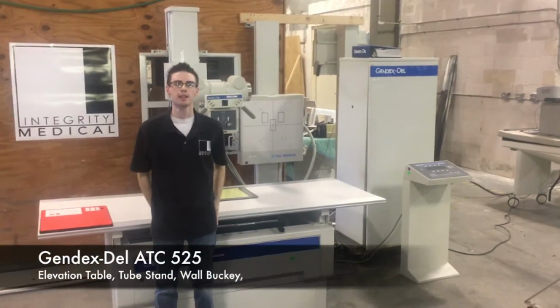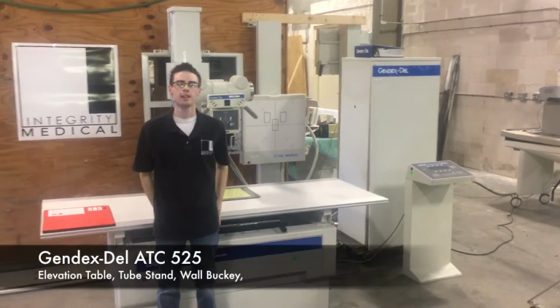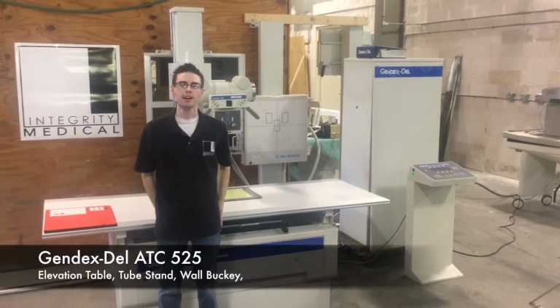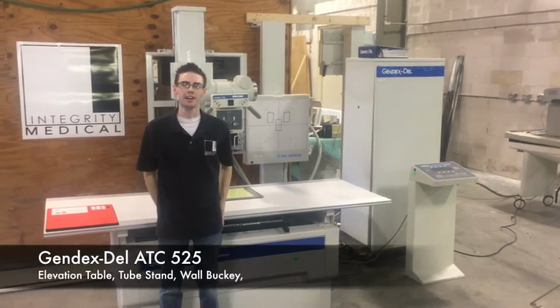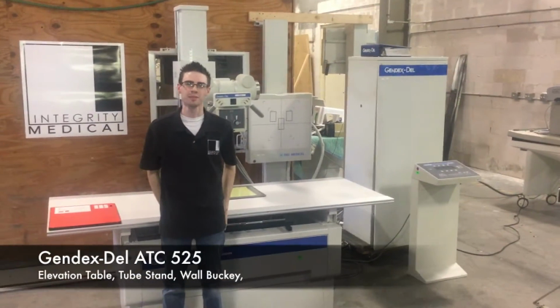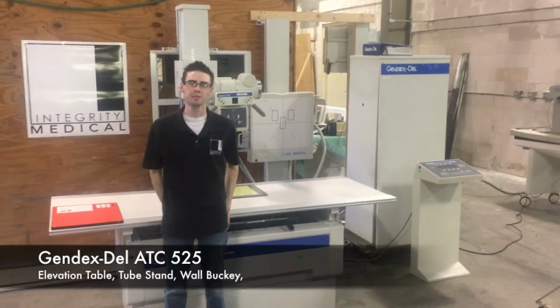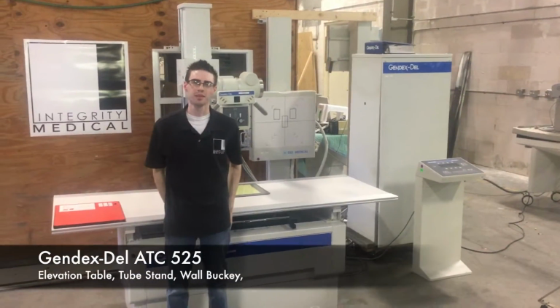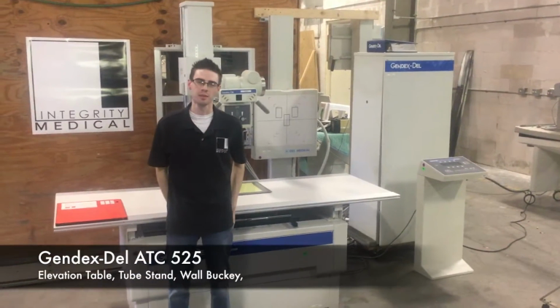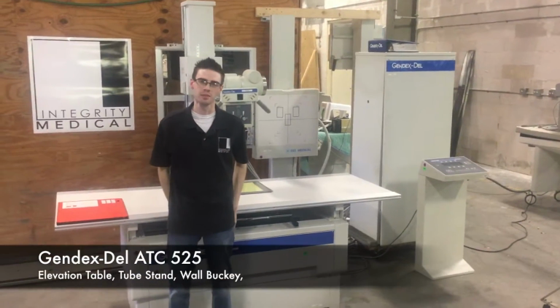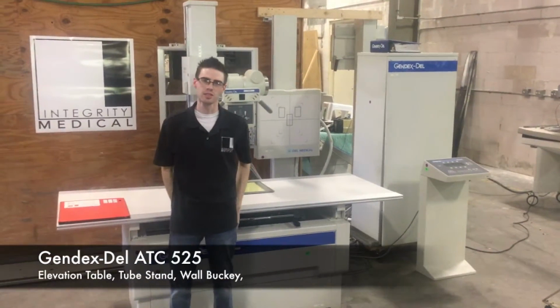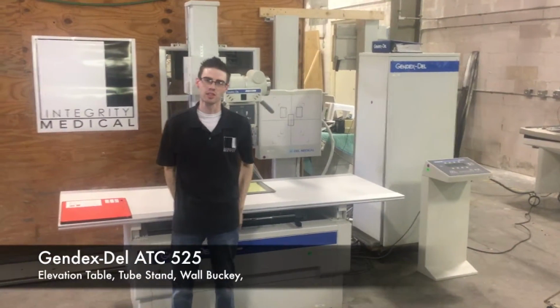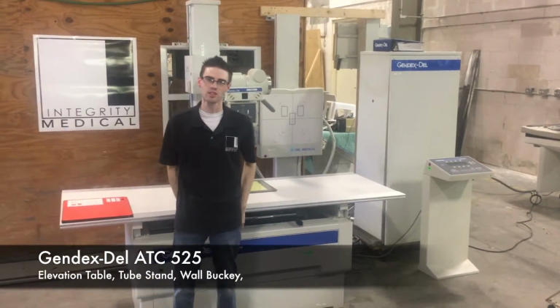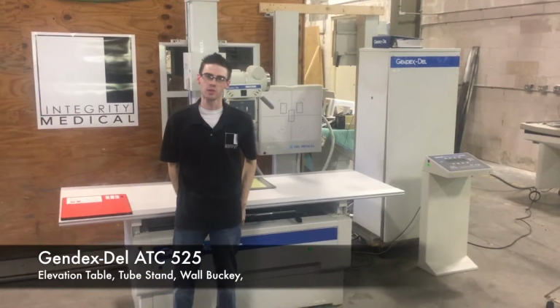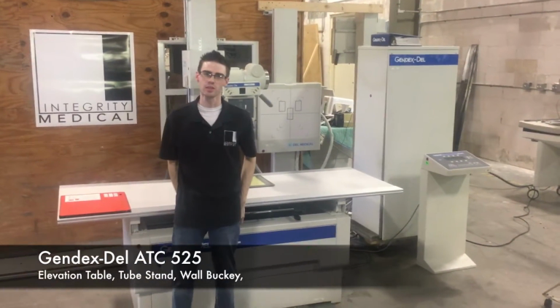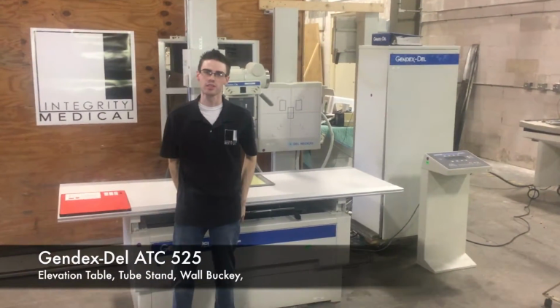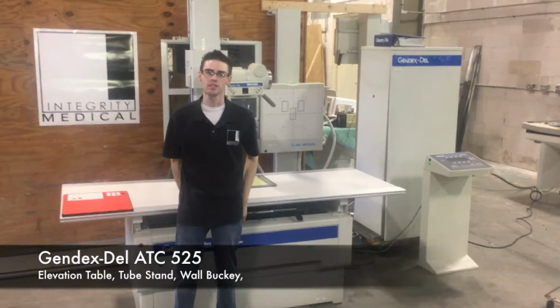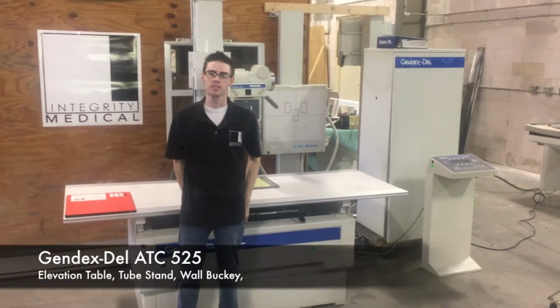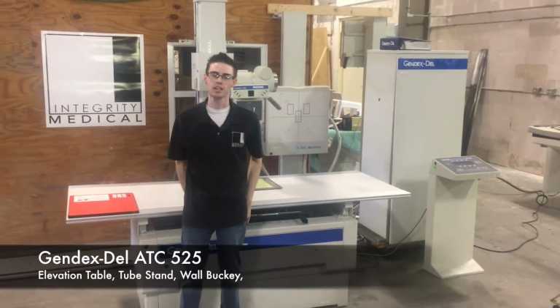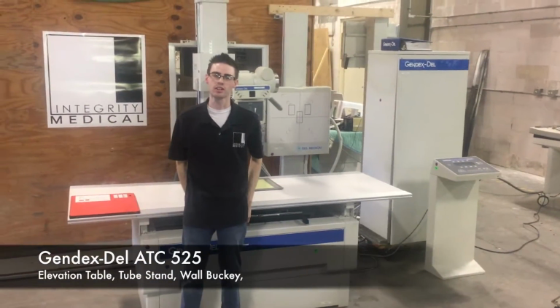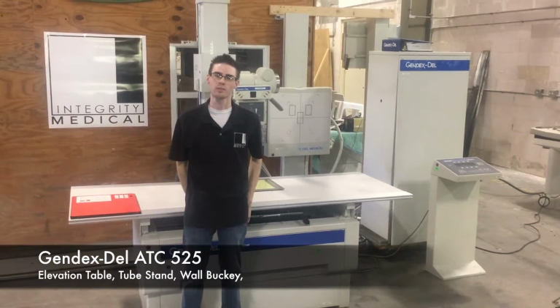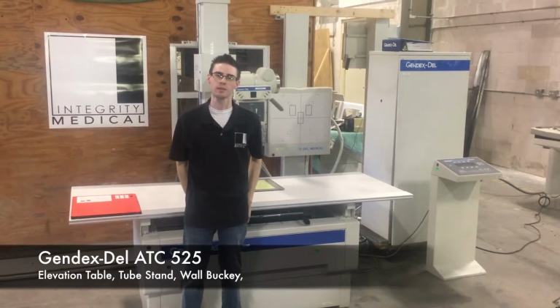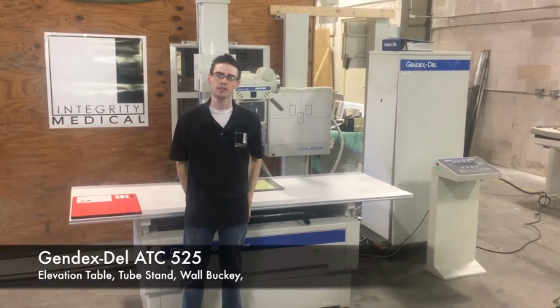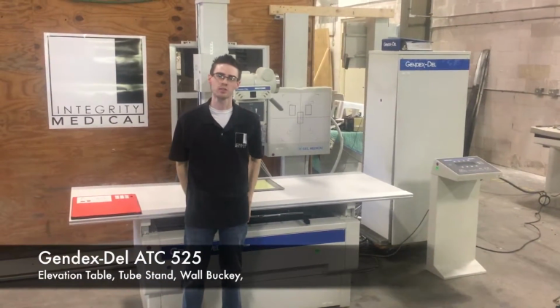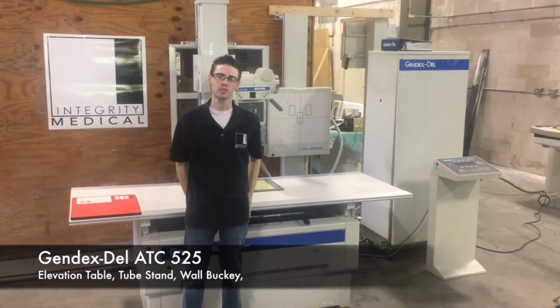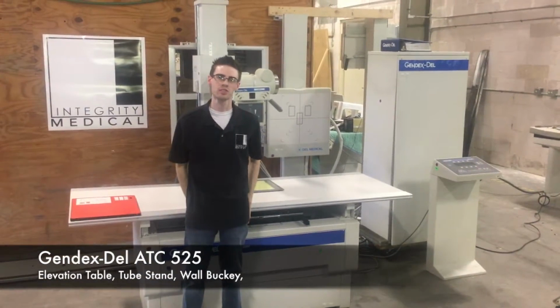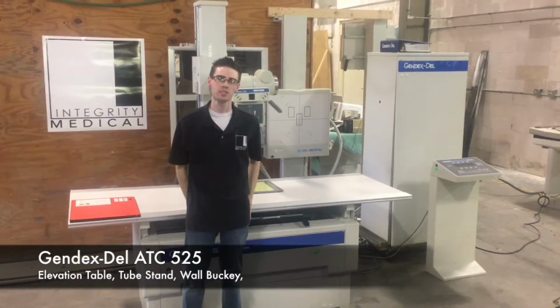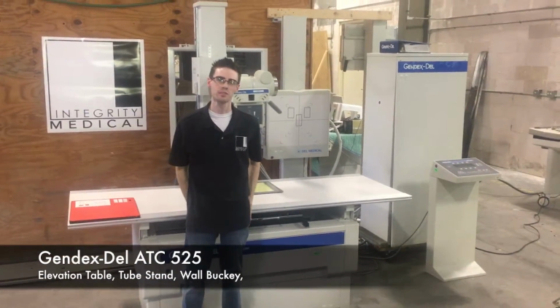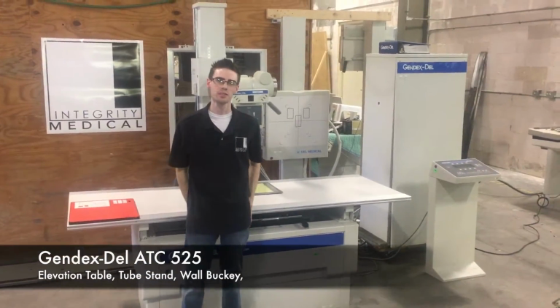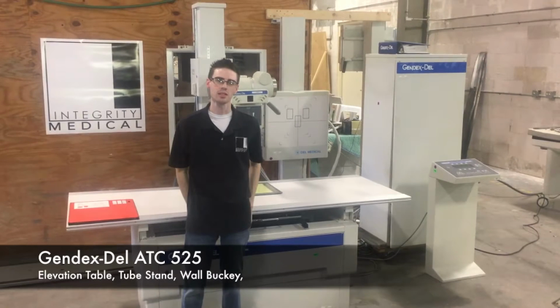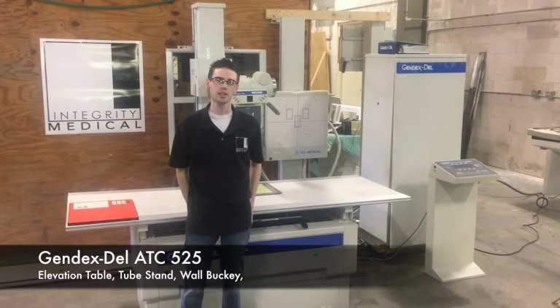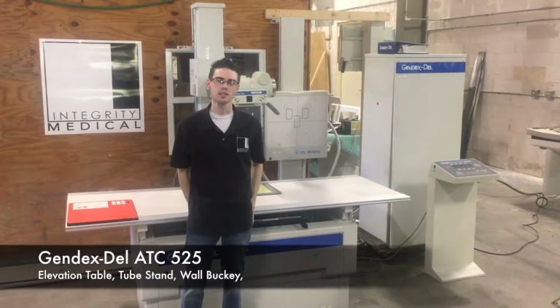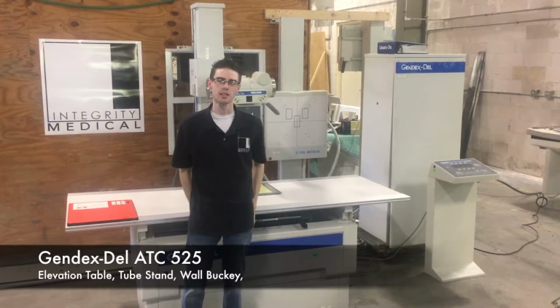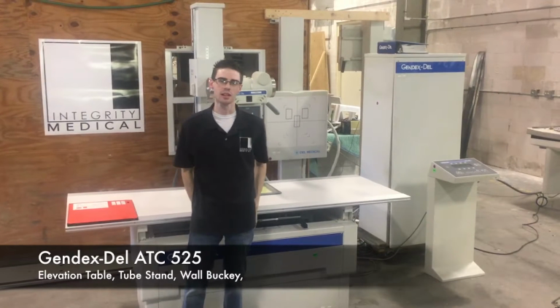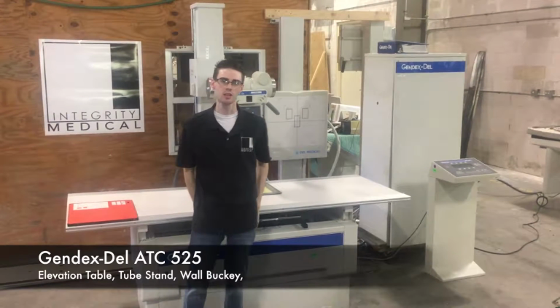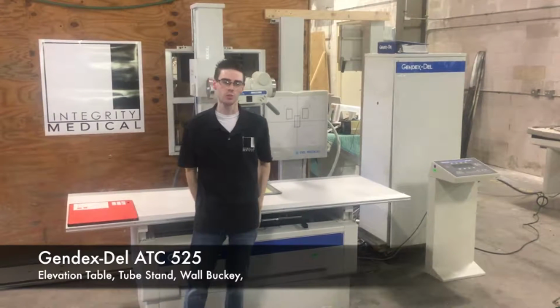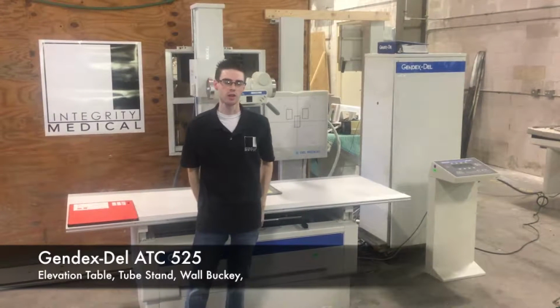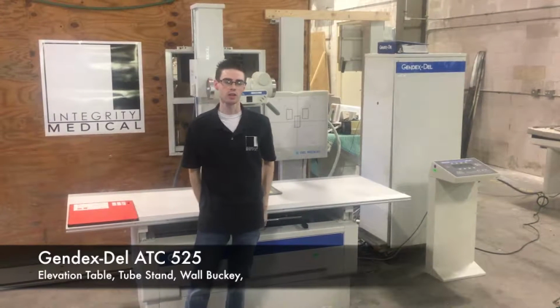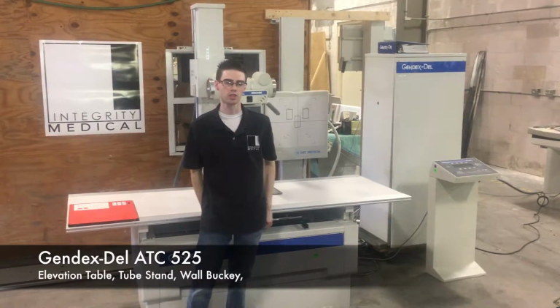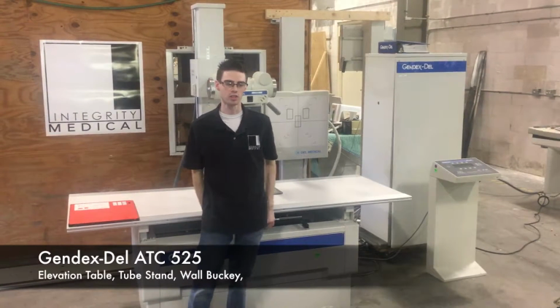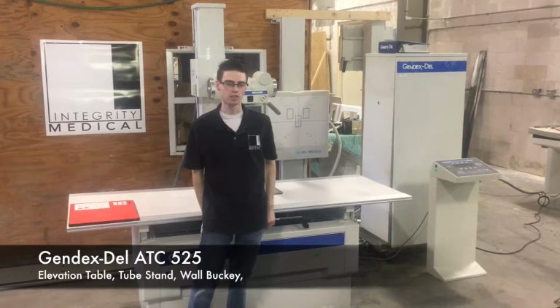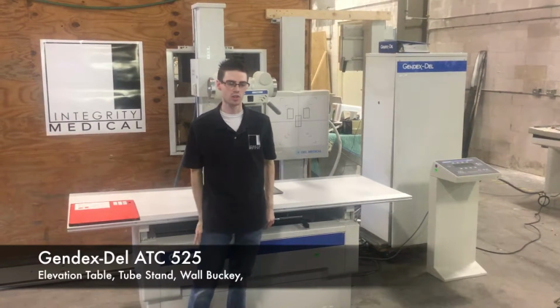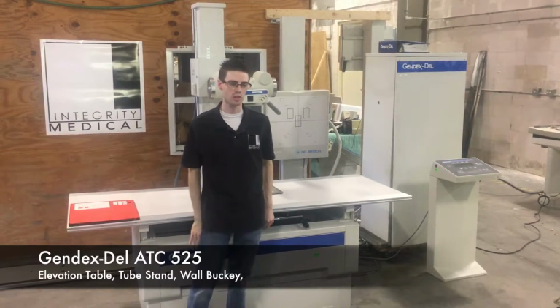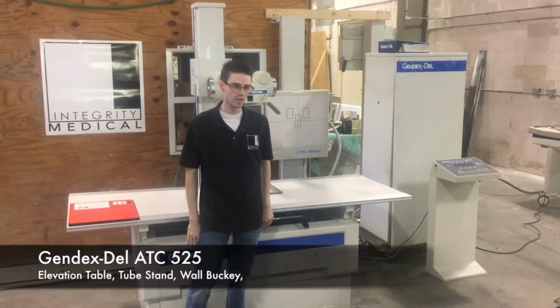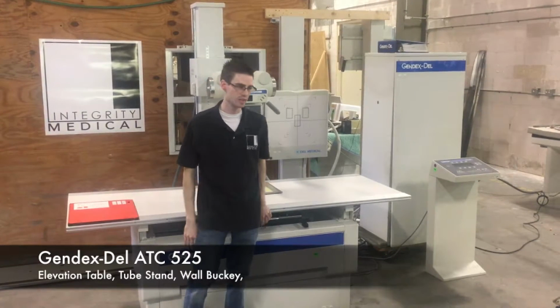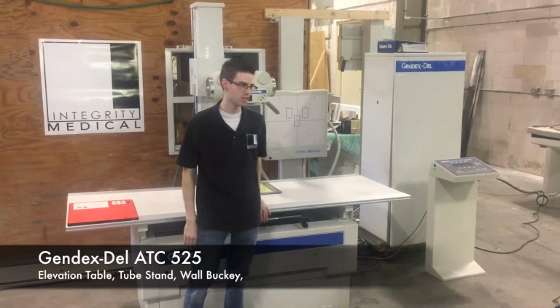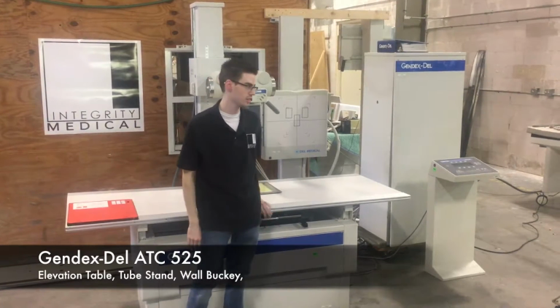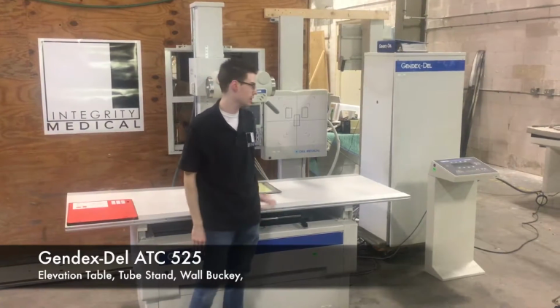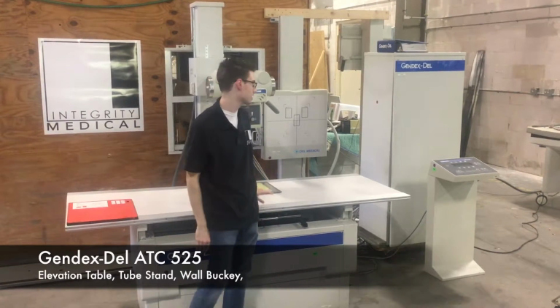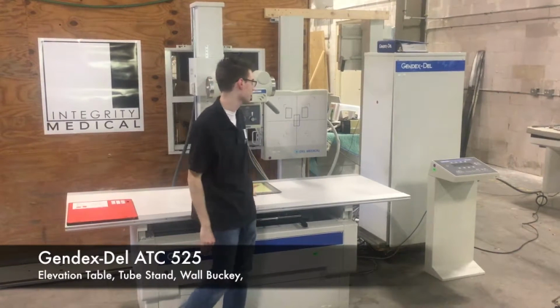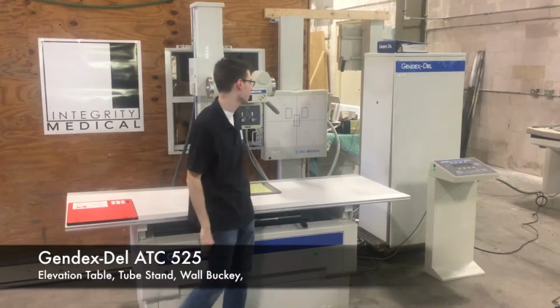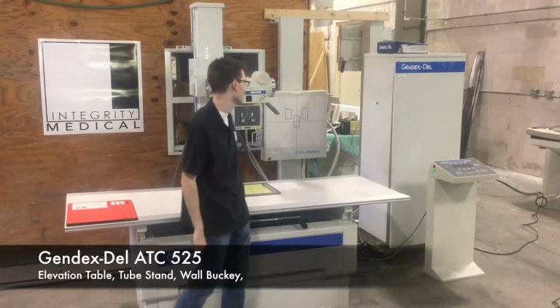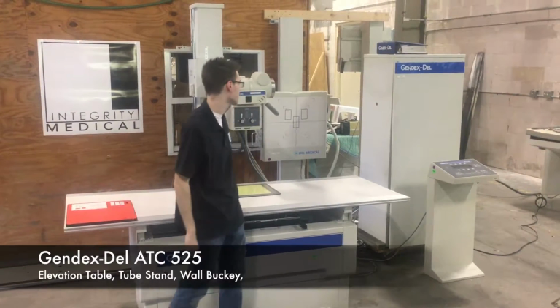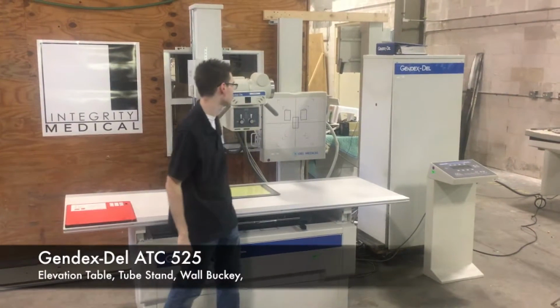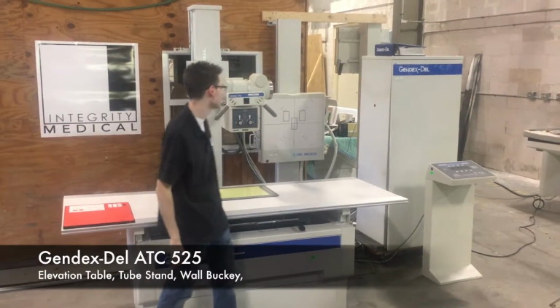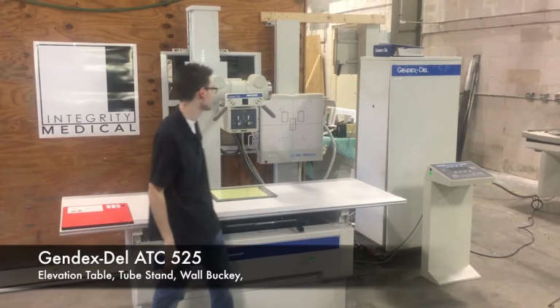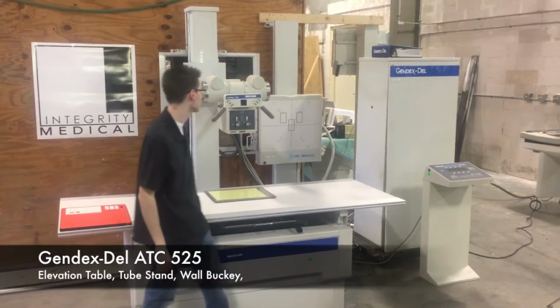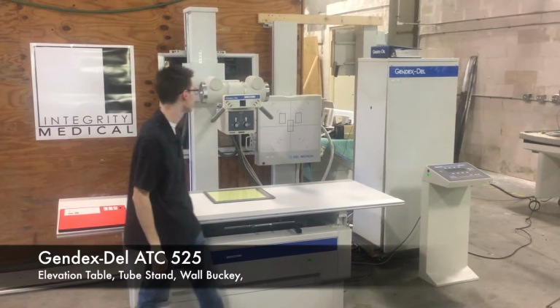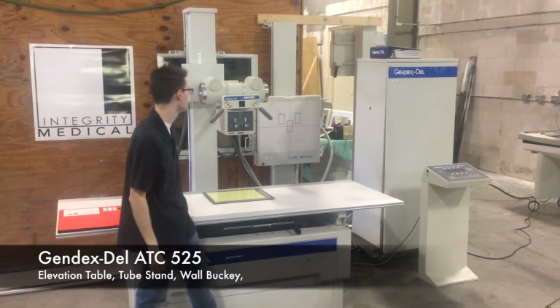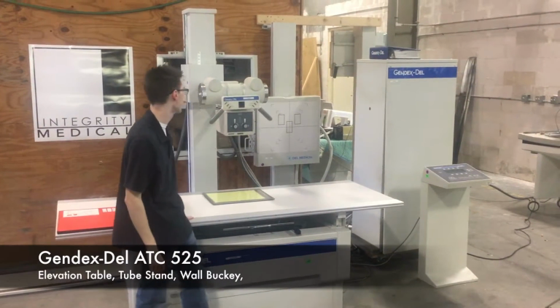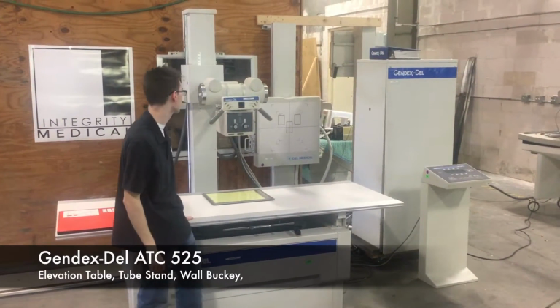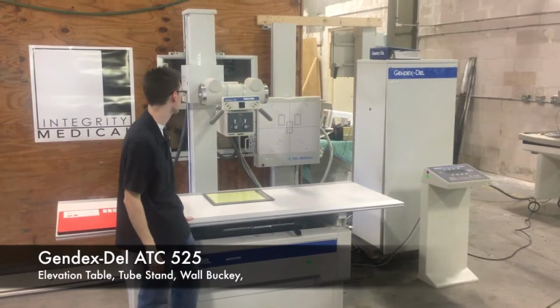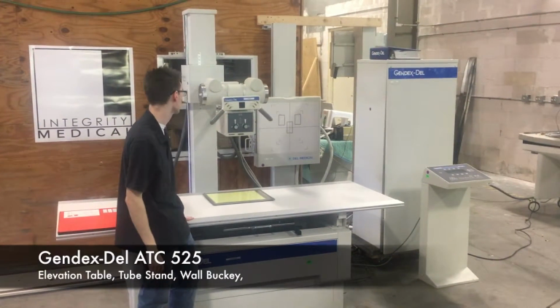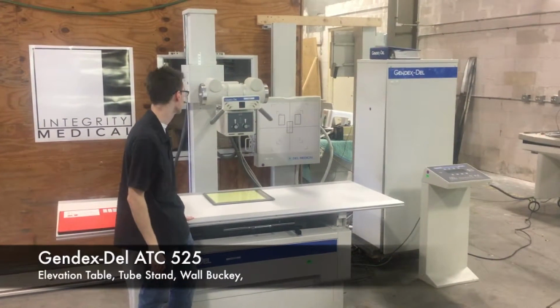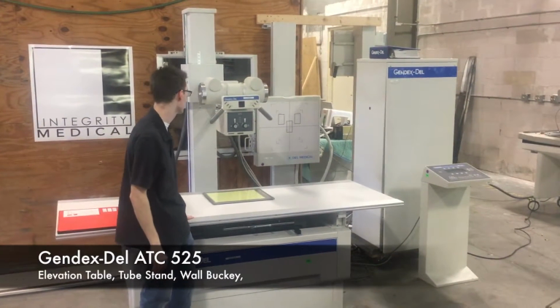Hi, my name is Andrew and this is Integrity Medical Systems. Today we are going to show you the Gendex ATC525.